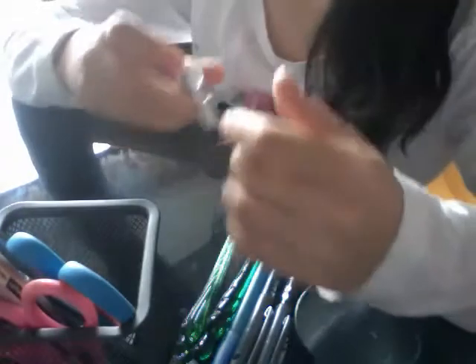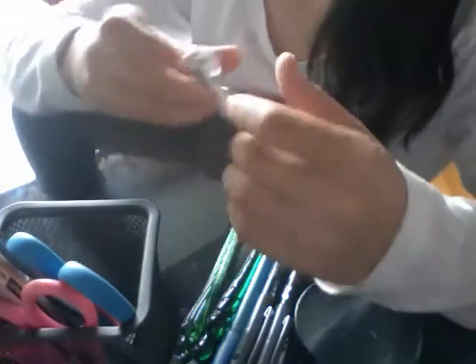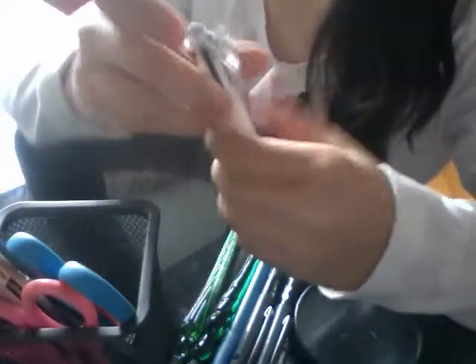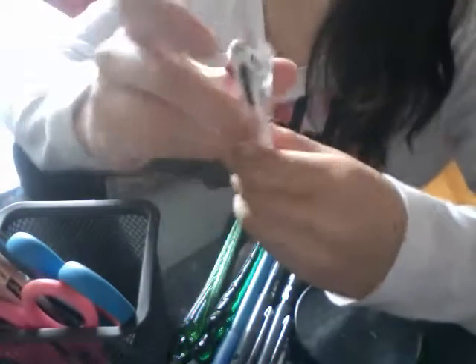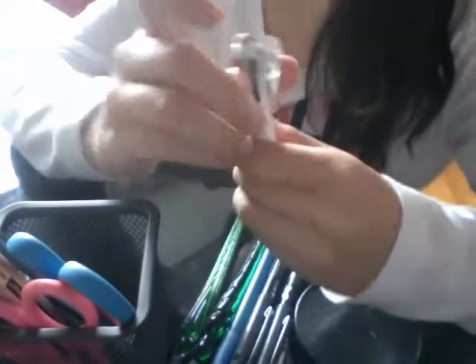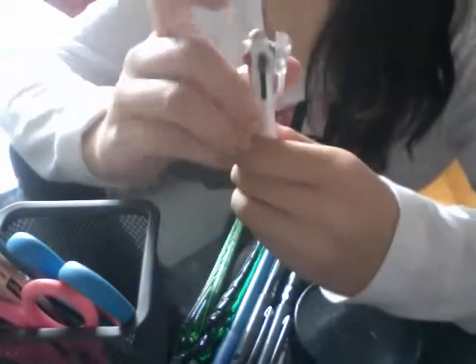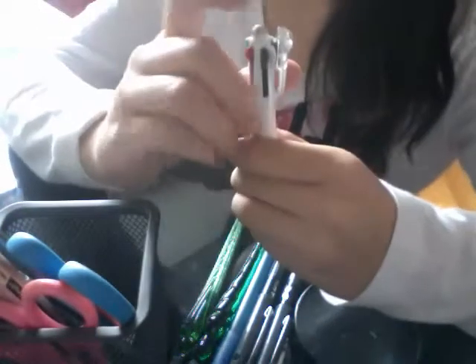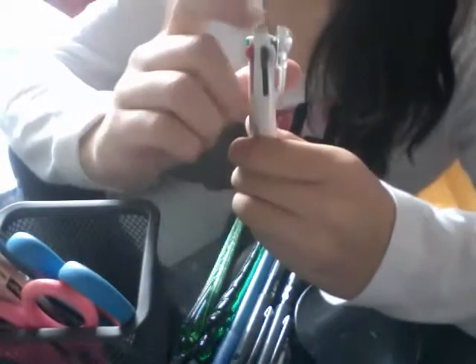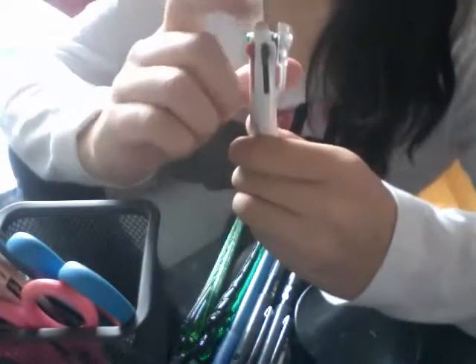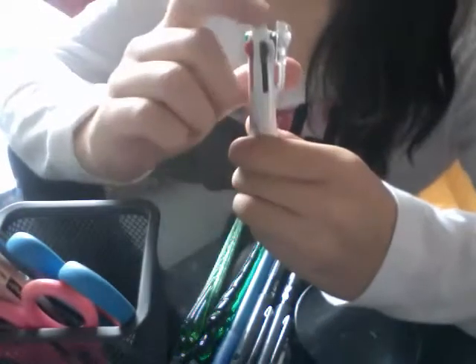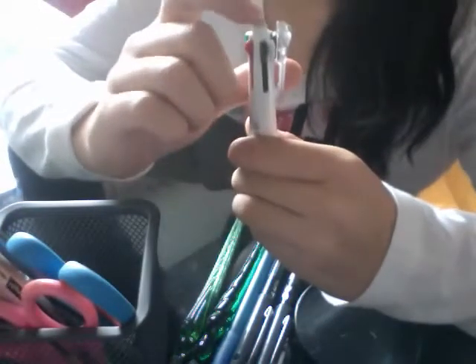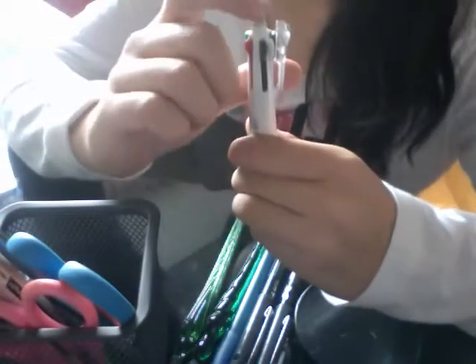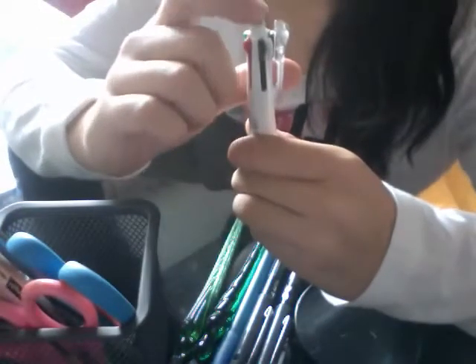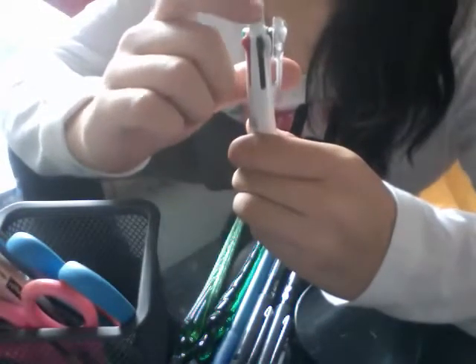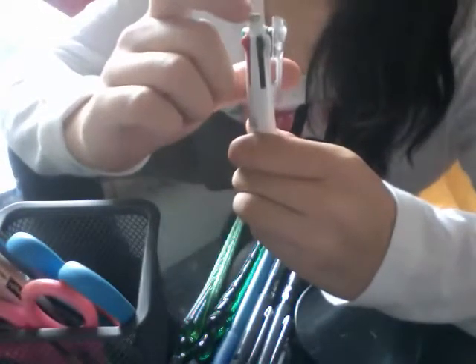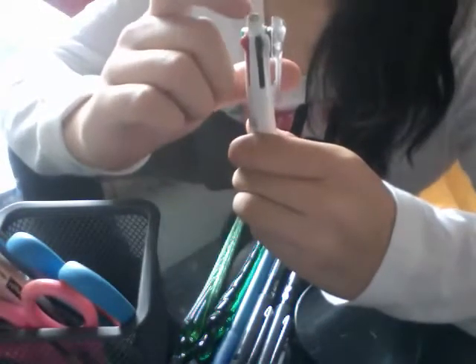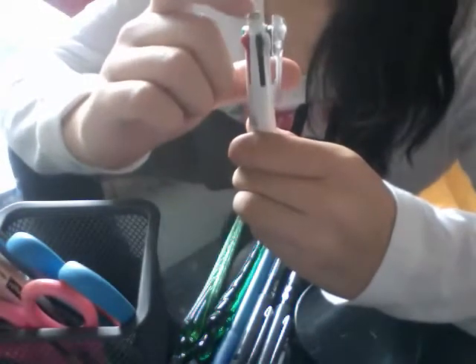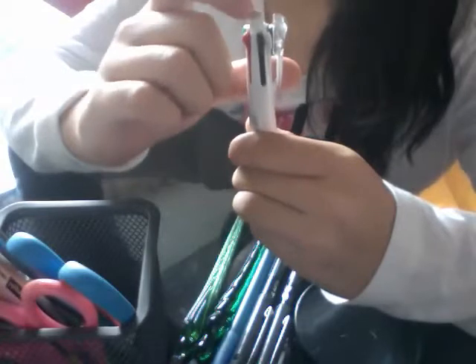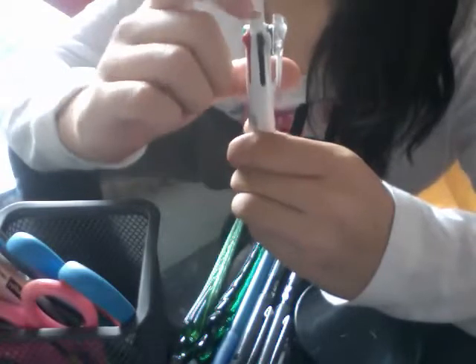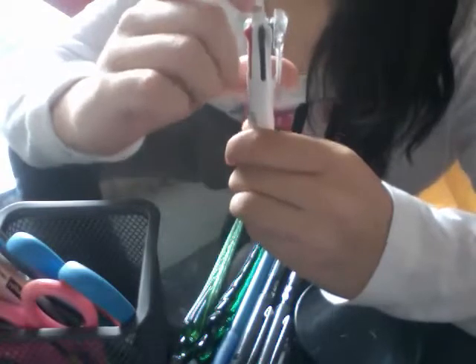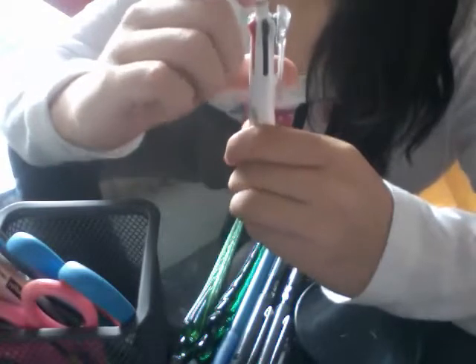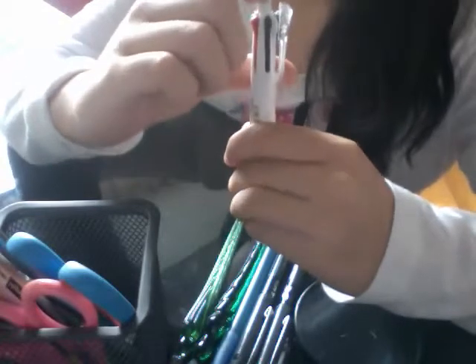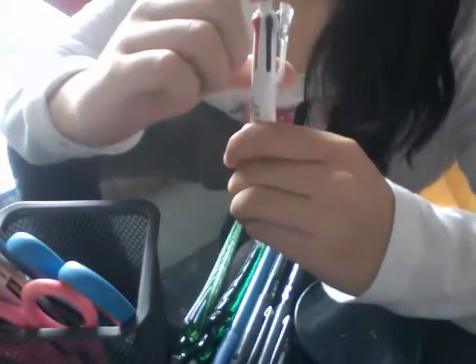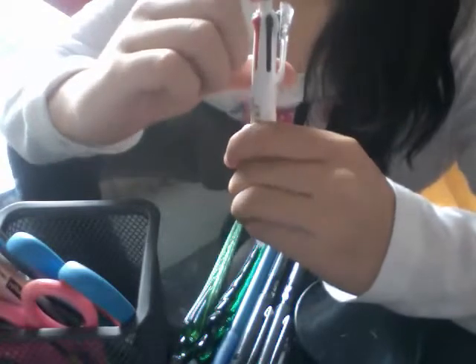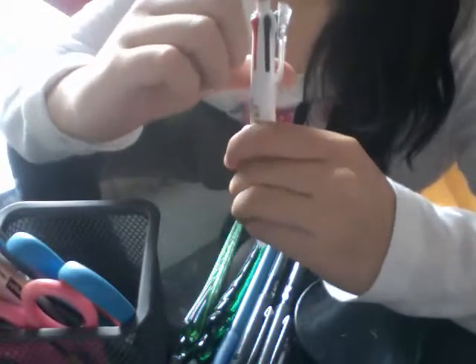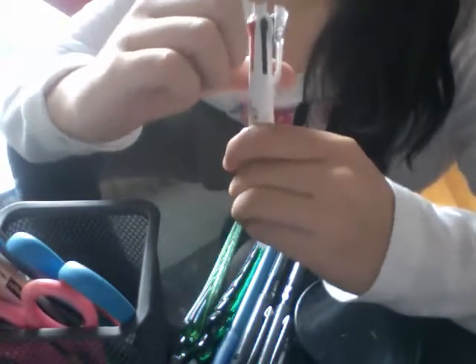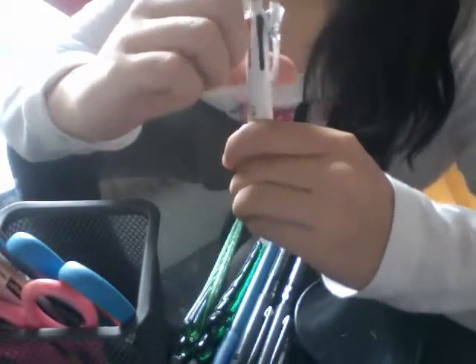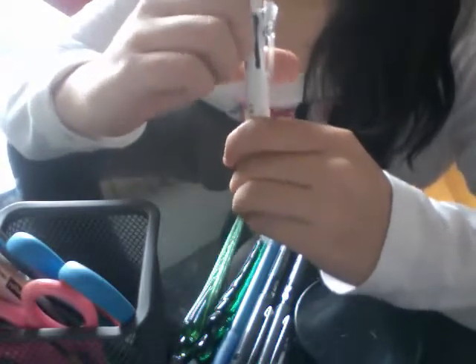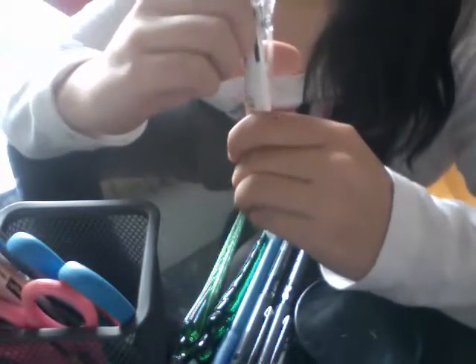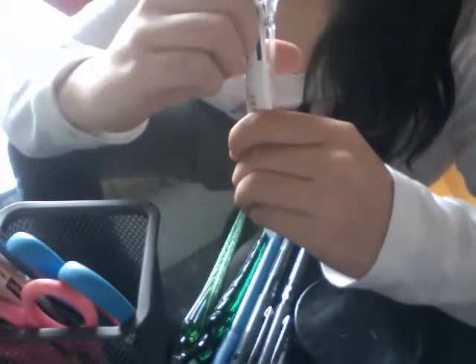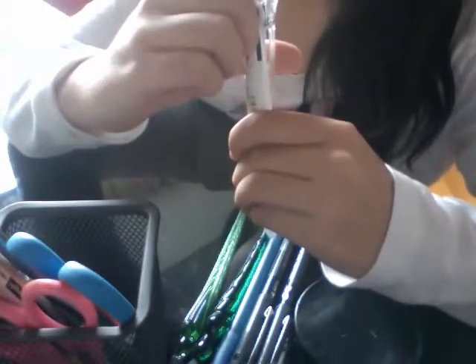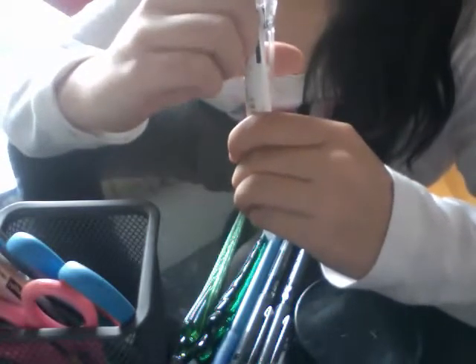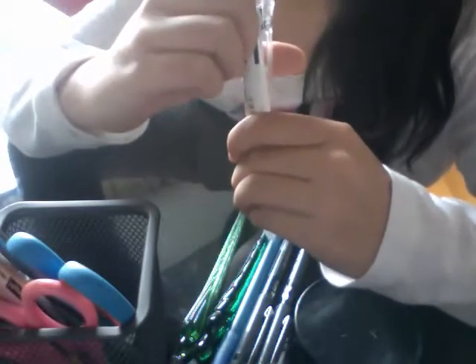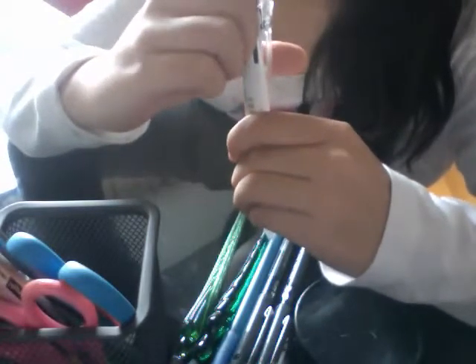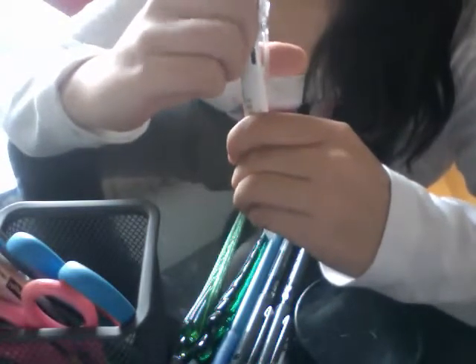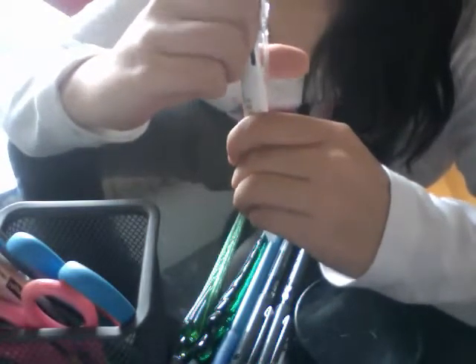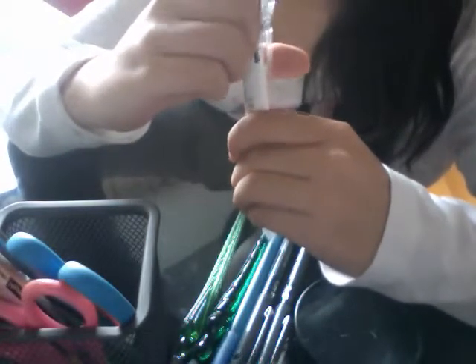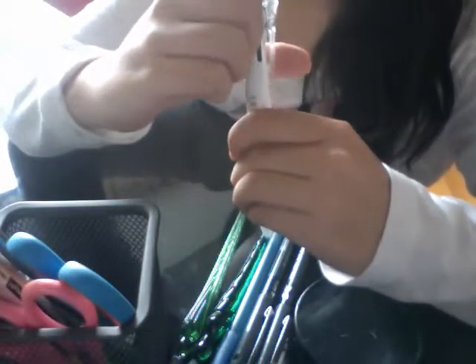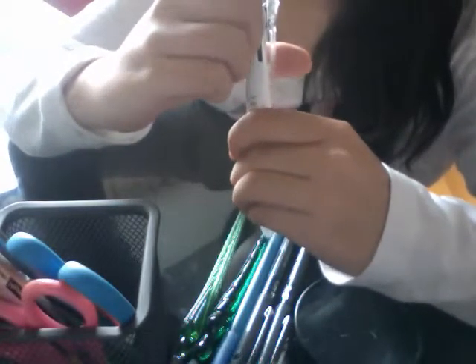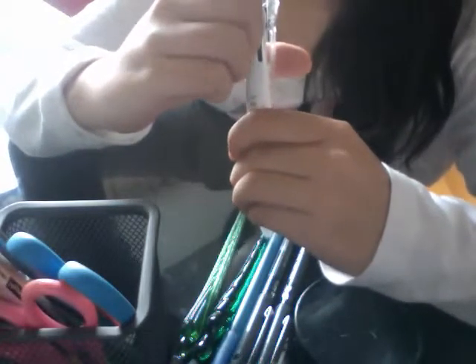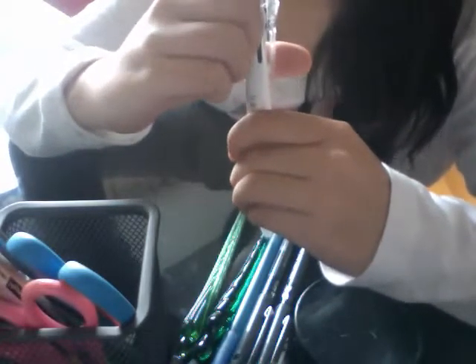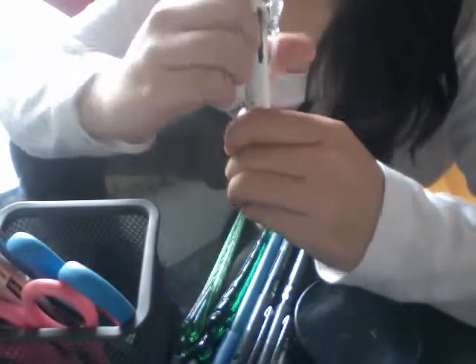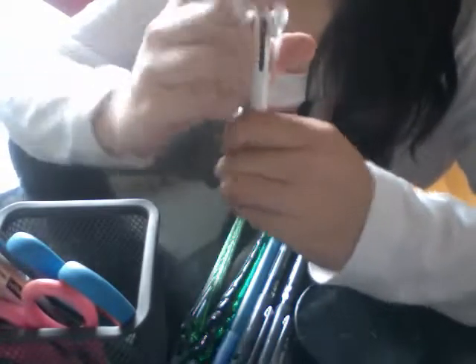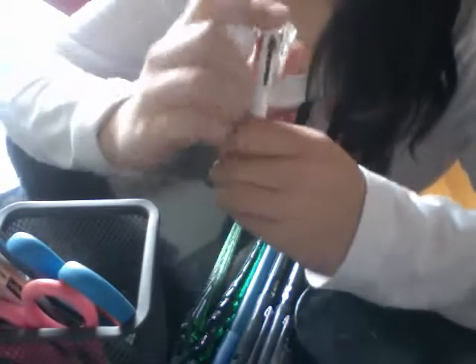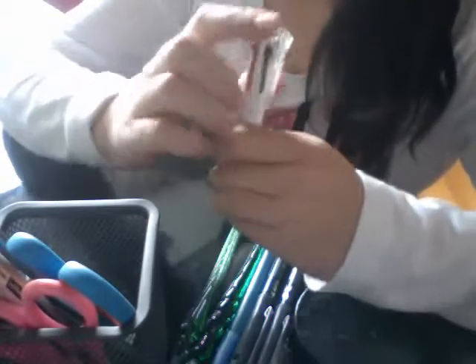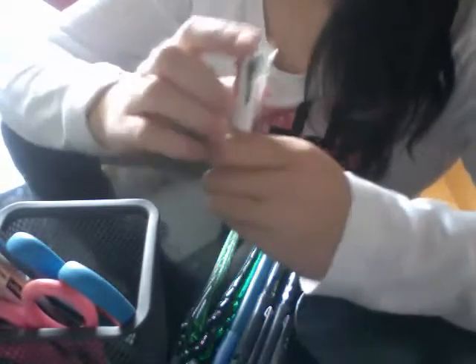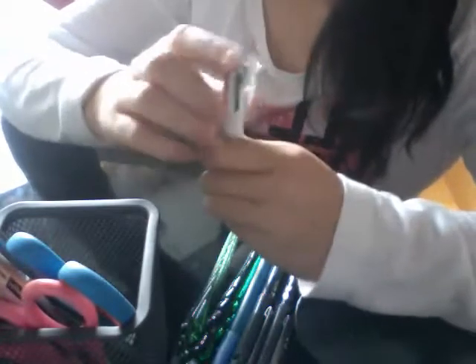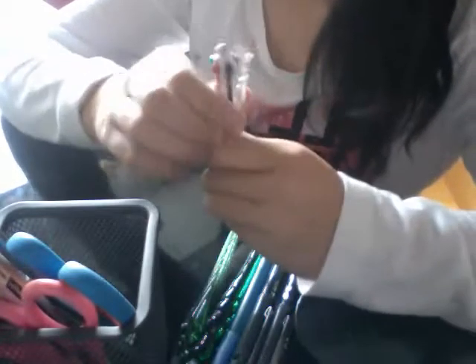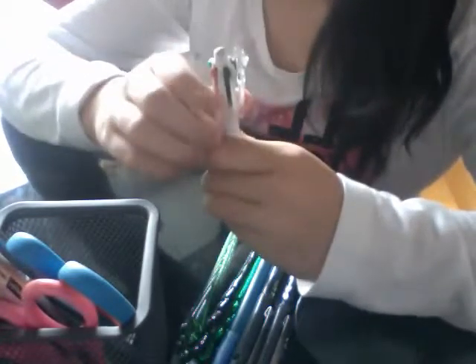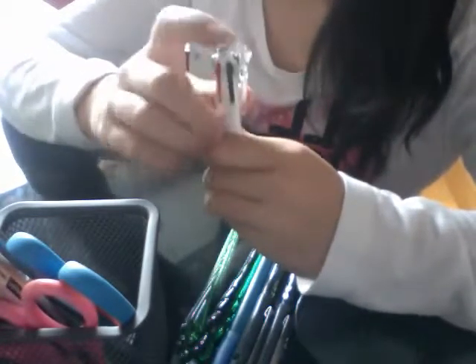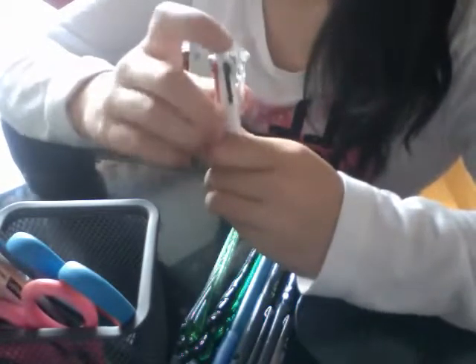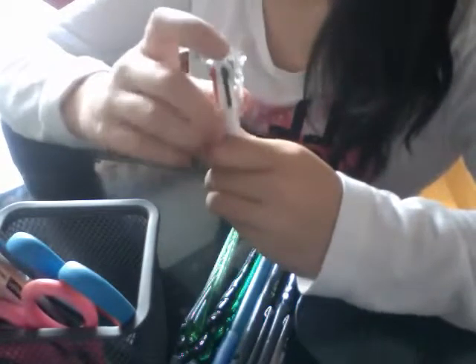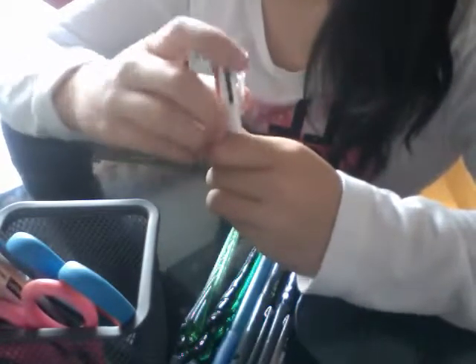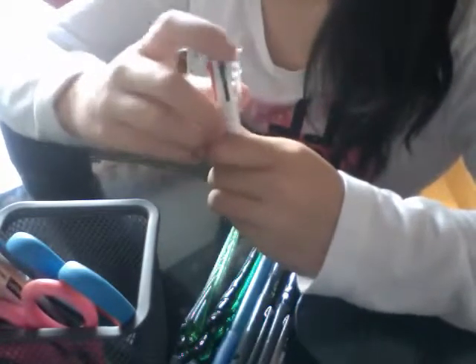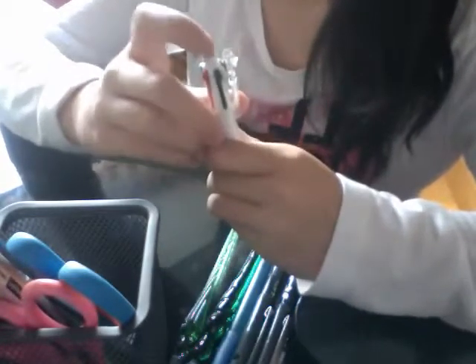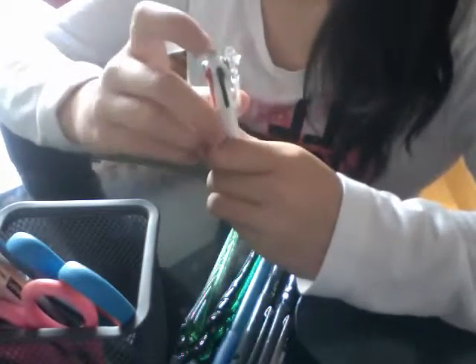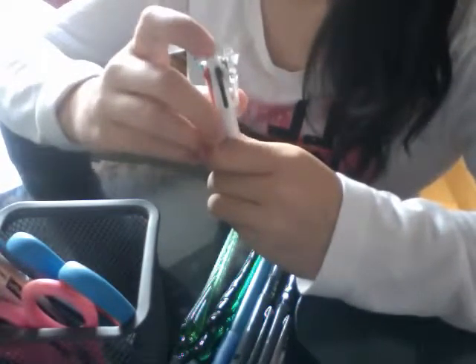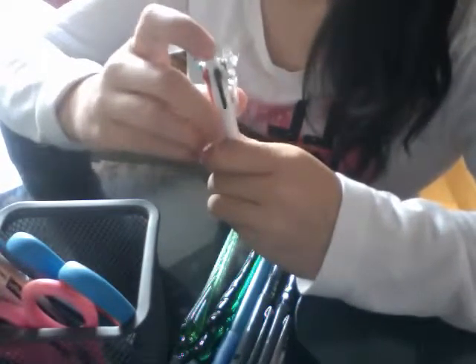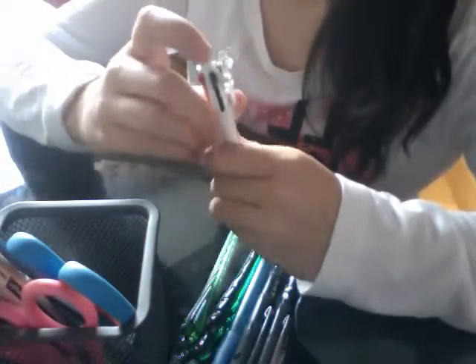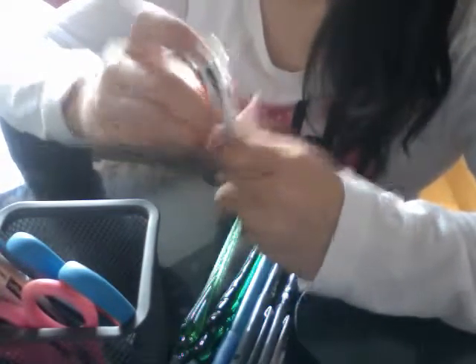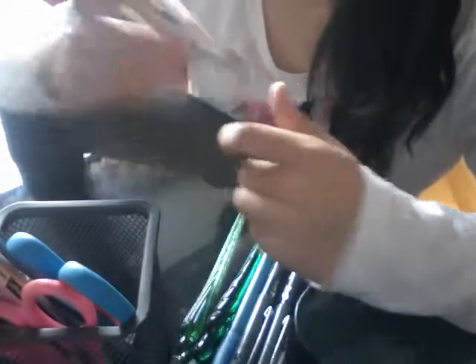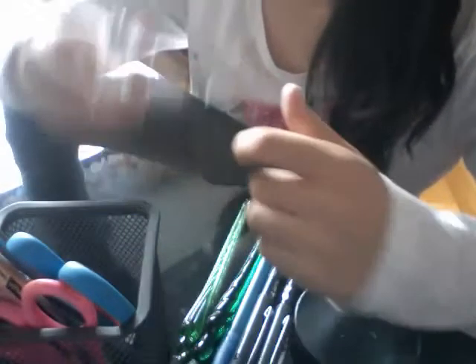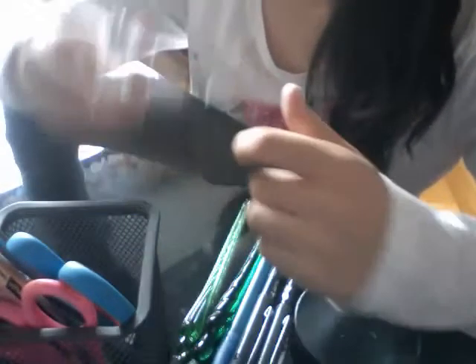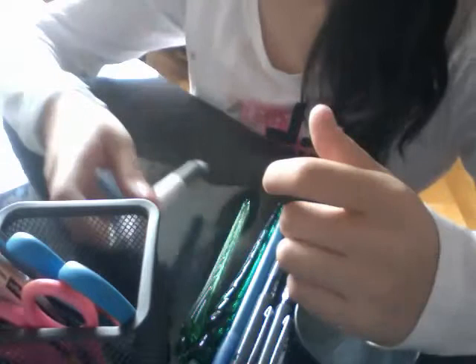I used to have a cap for the eraser, but the eraser's all dried now and I lost the cap, so the eraser doesn't work.